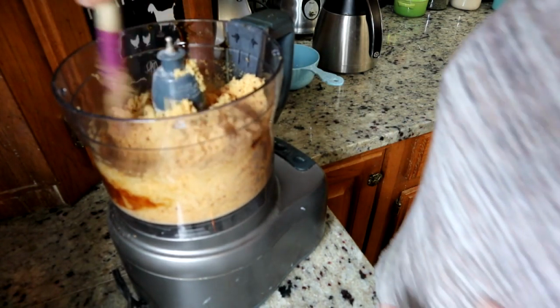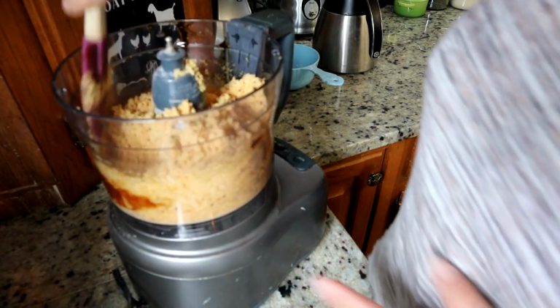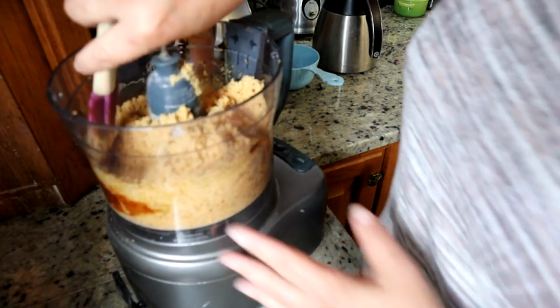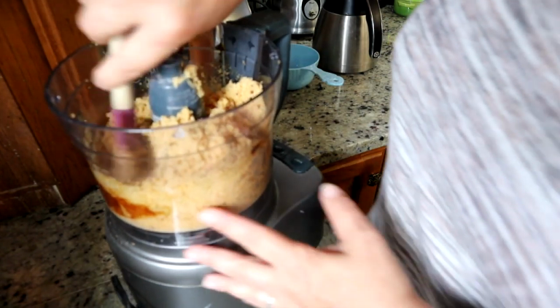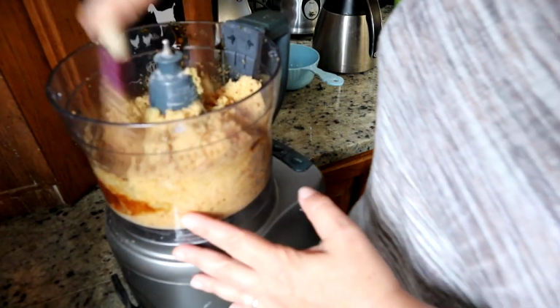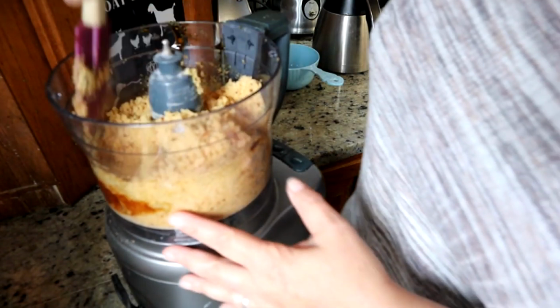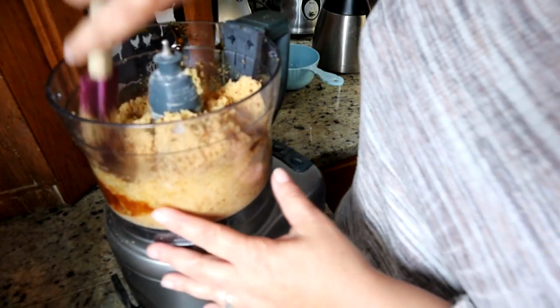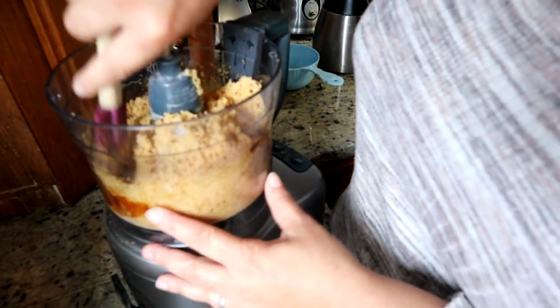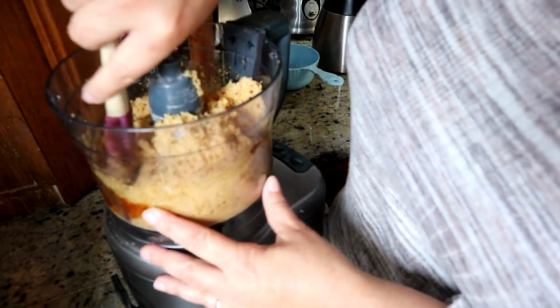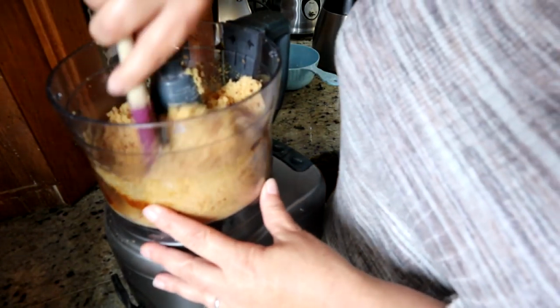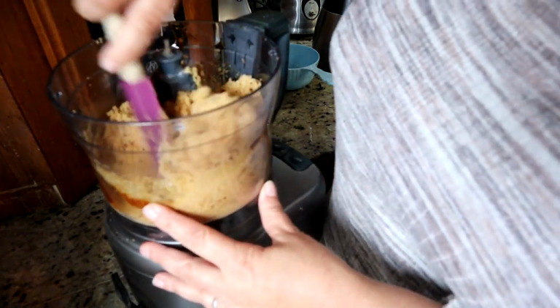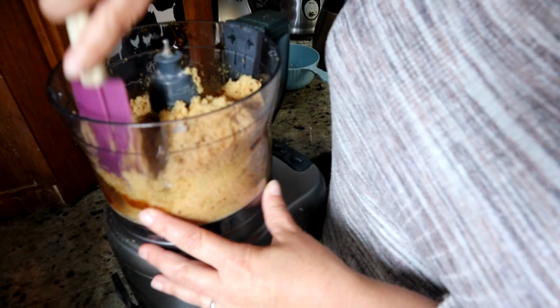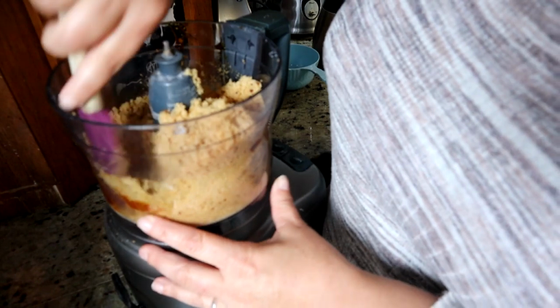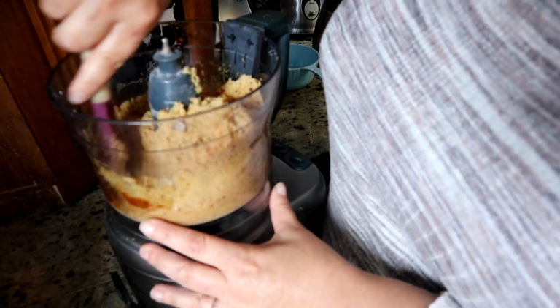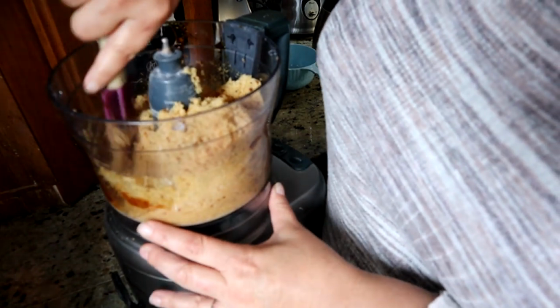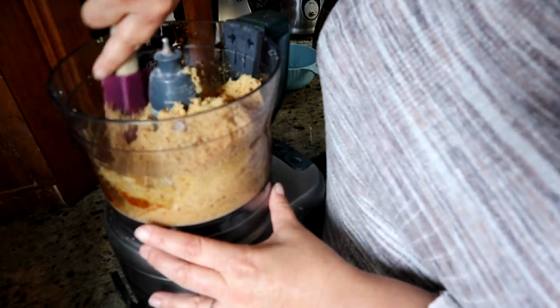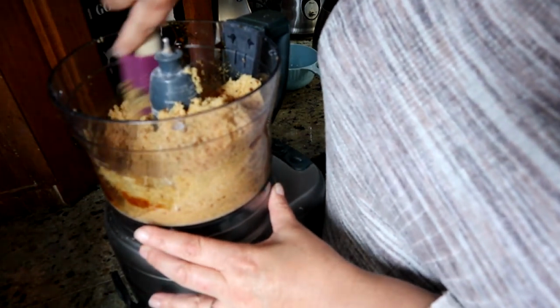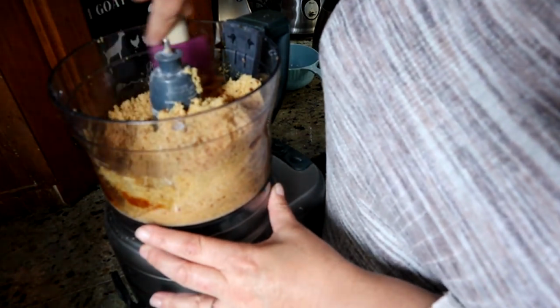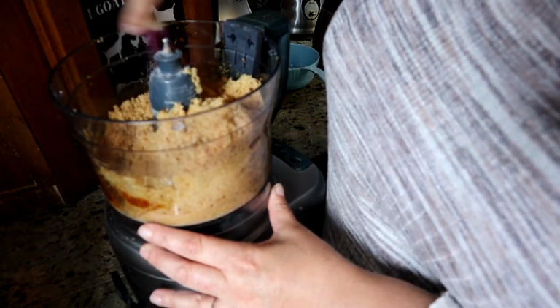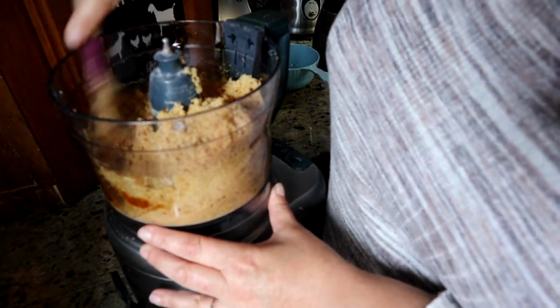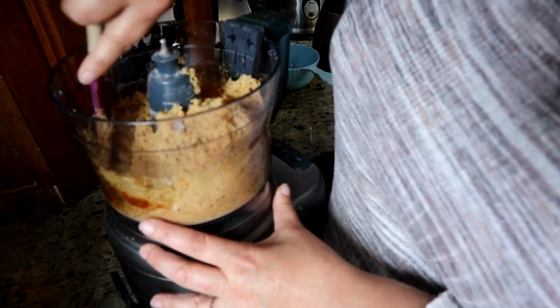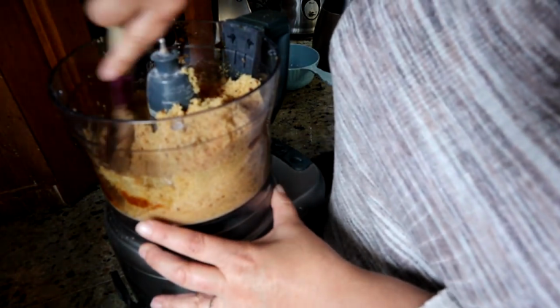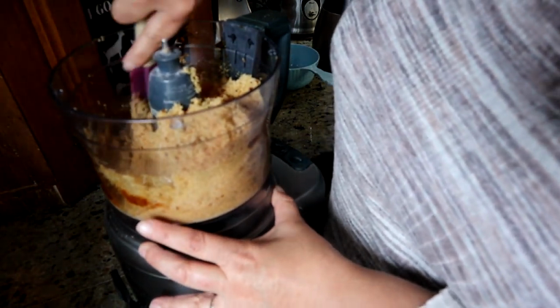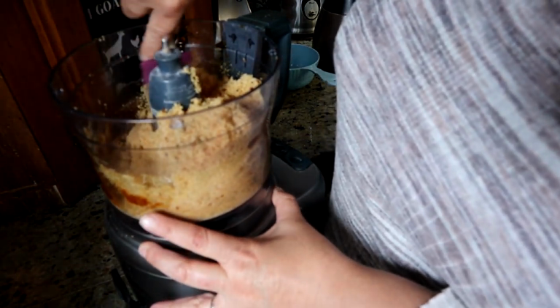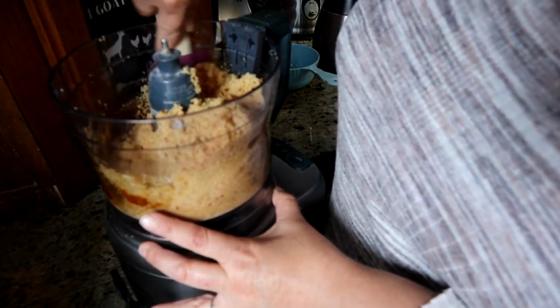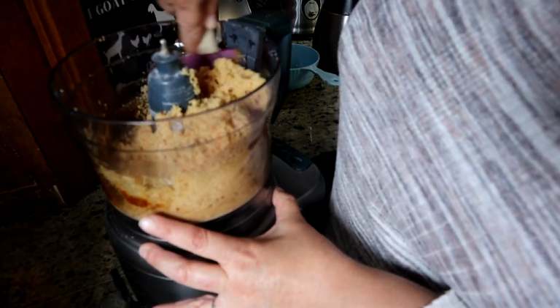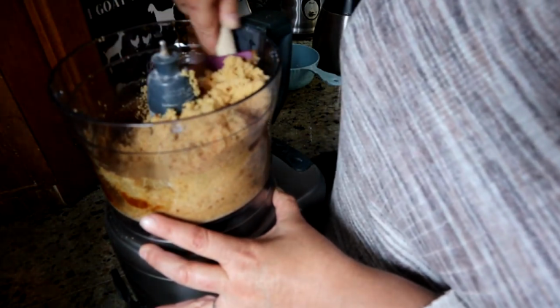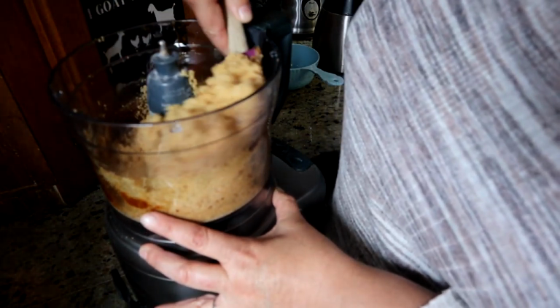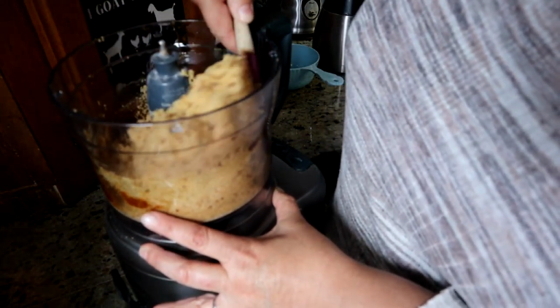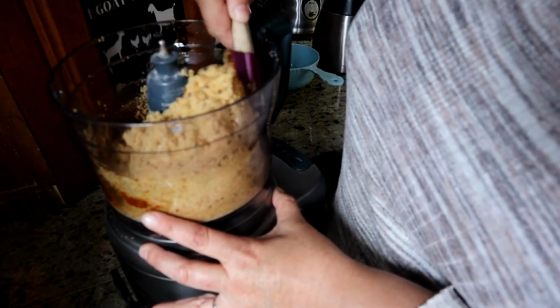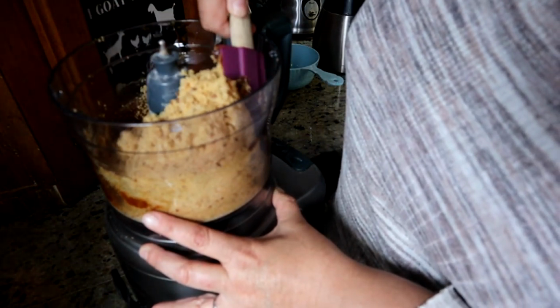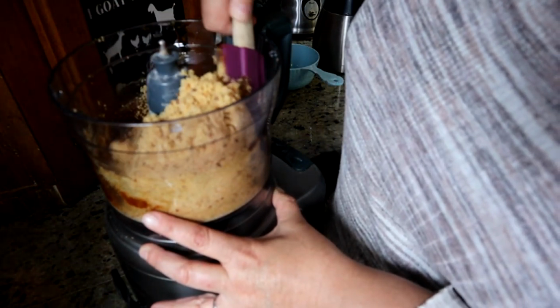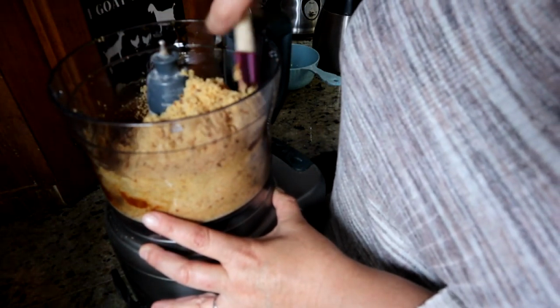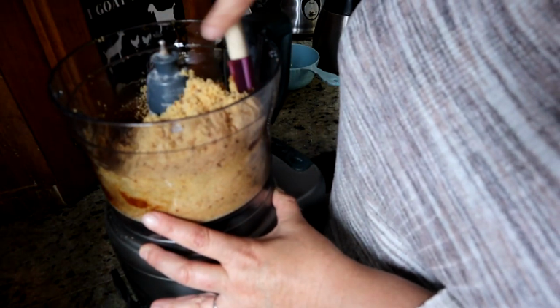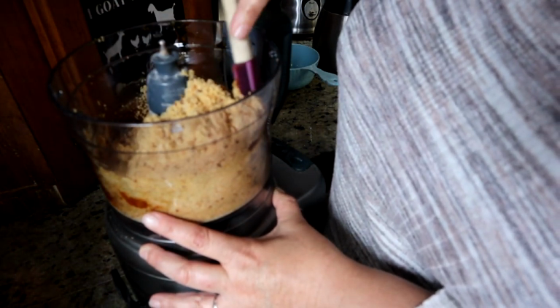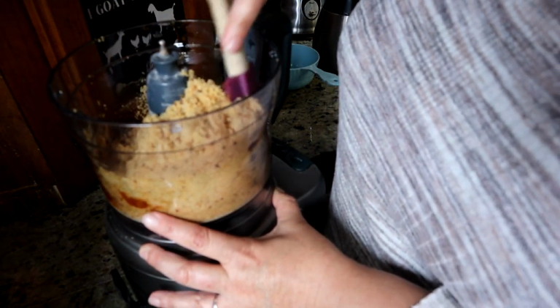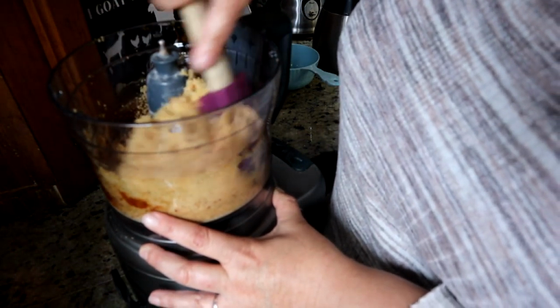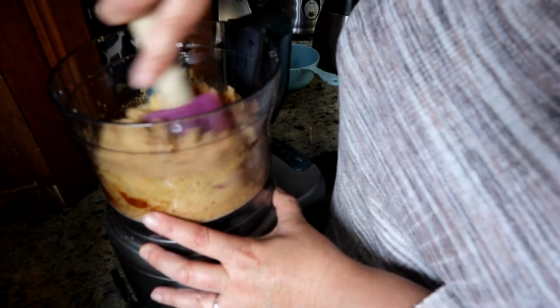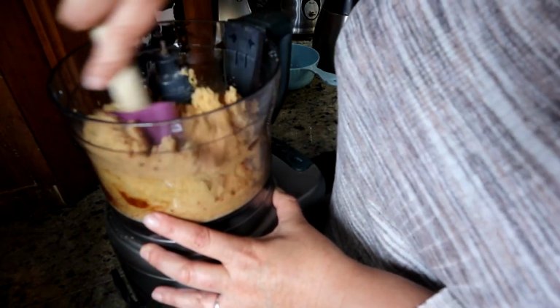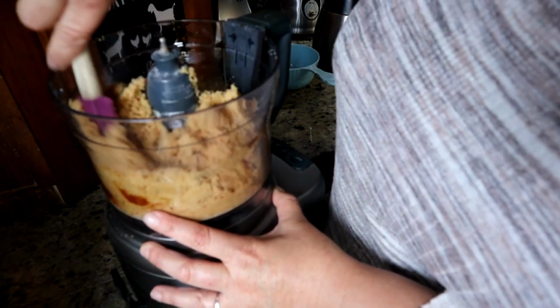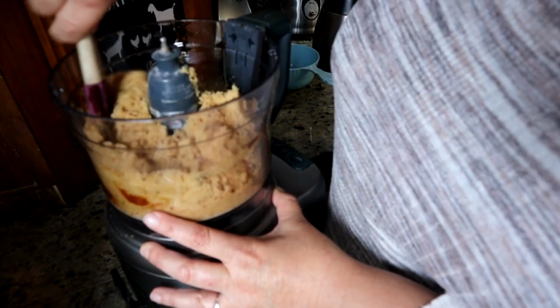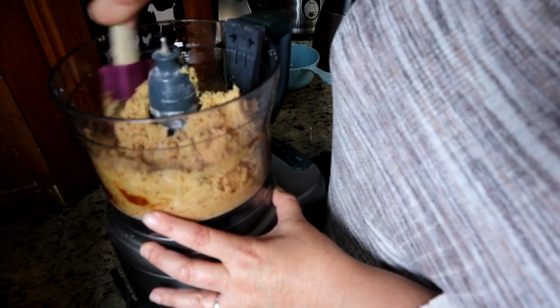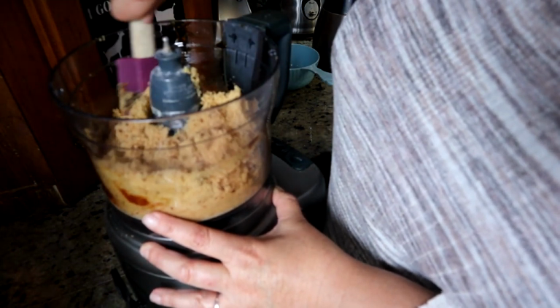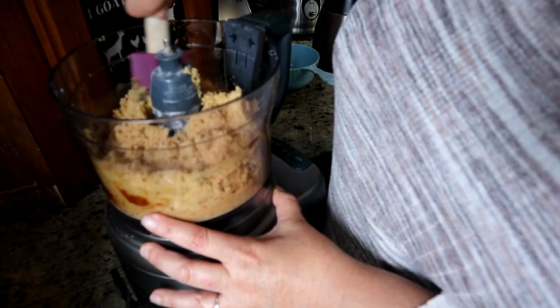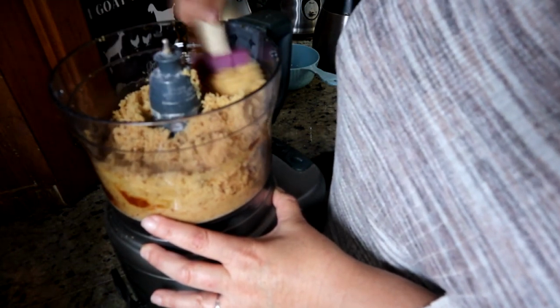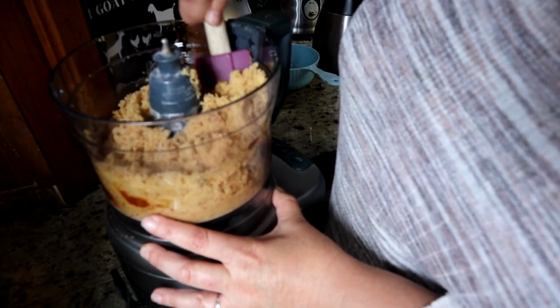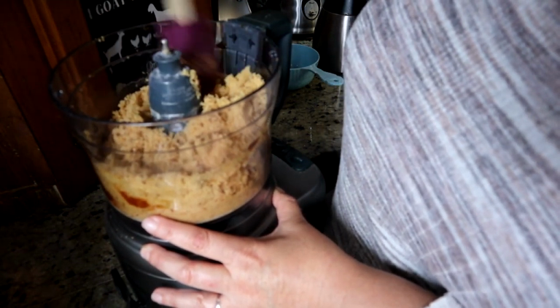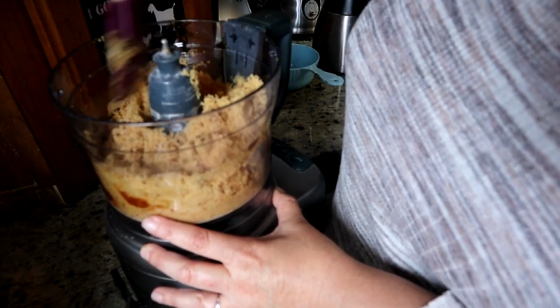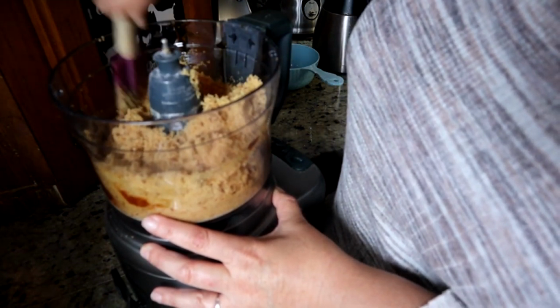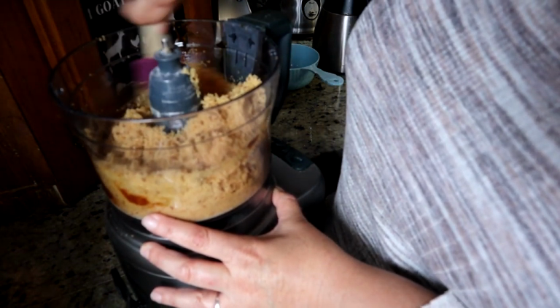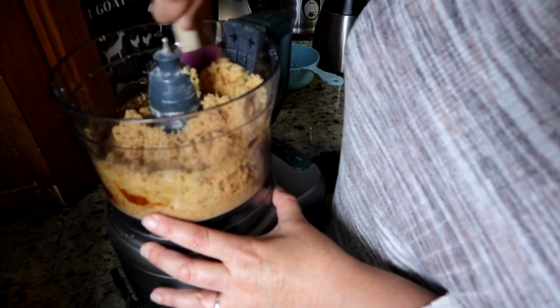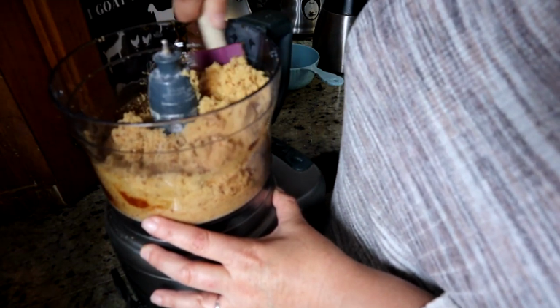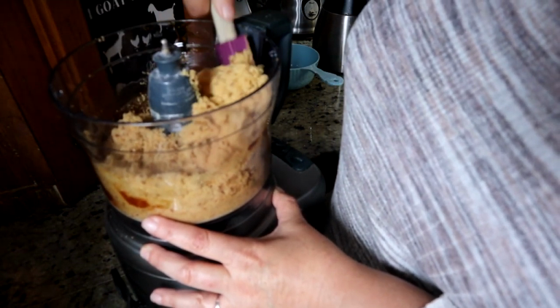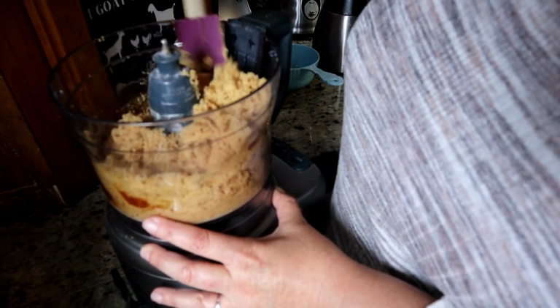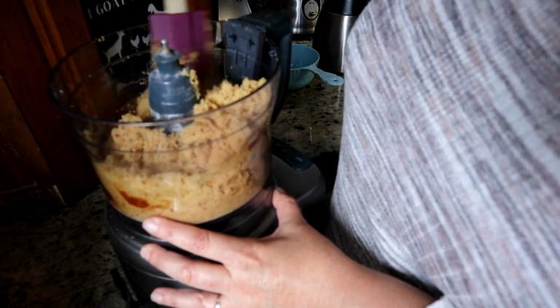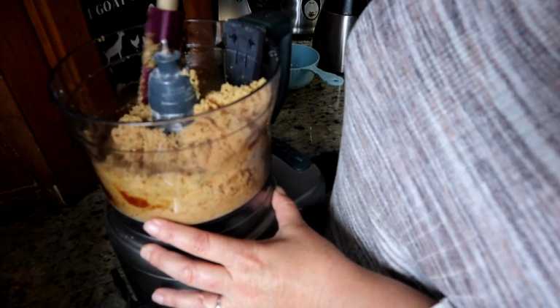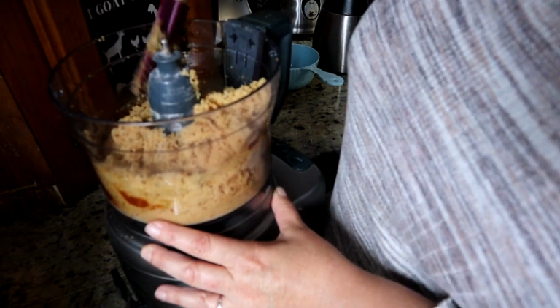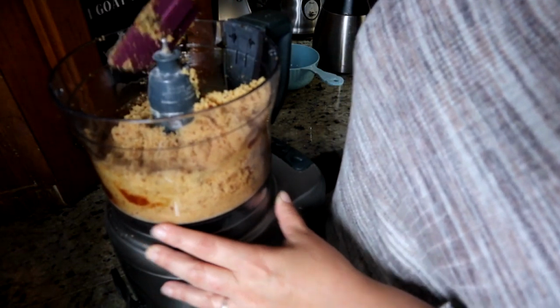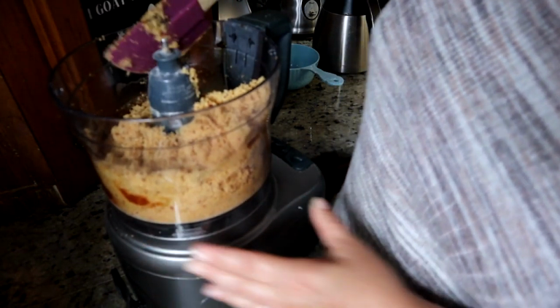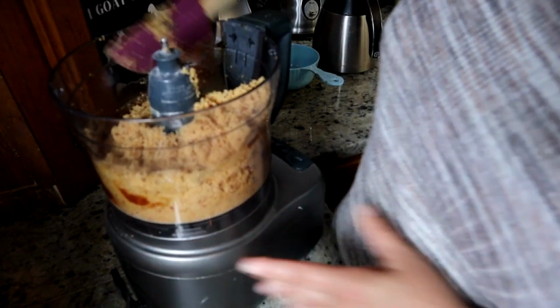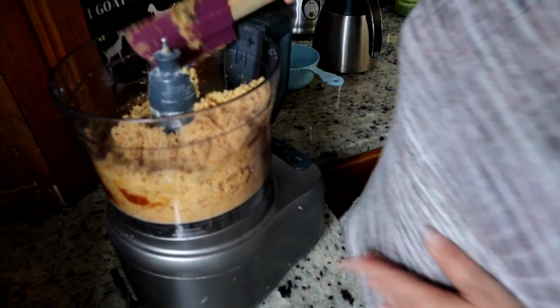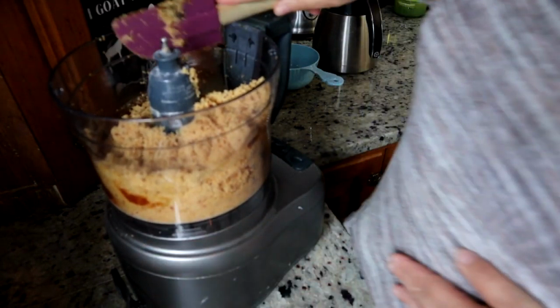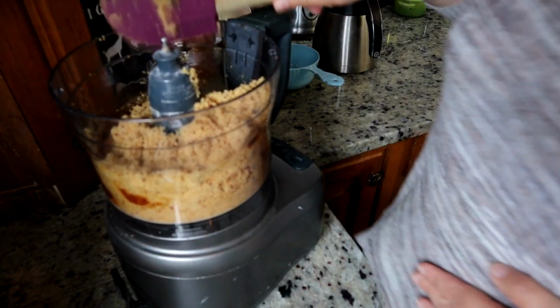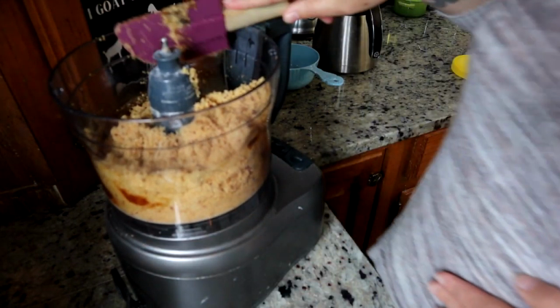And like I said, if you want it darker — if you want a dark brown sugar, all you would do is just add more molasses to it.